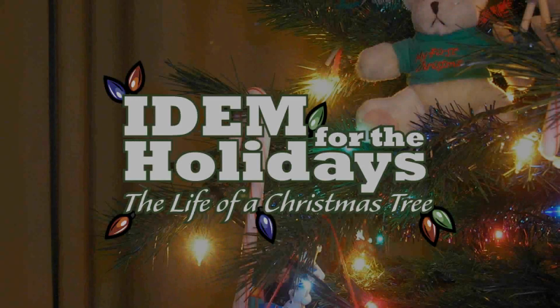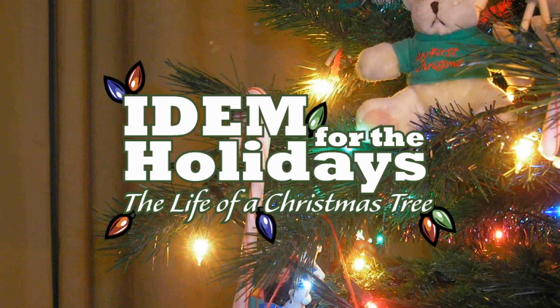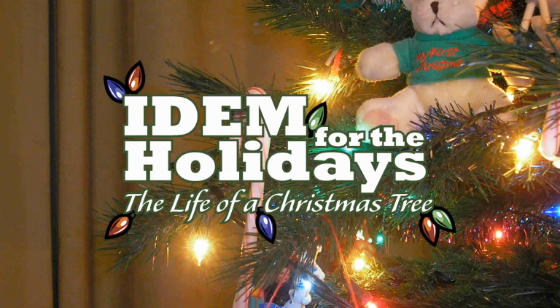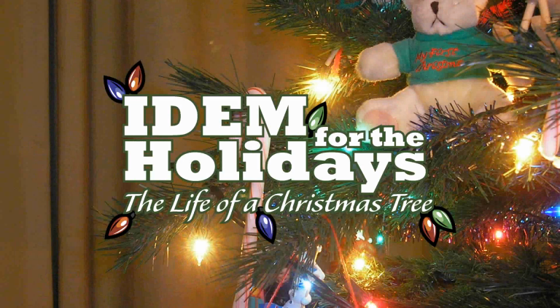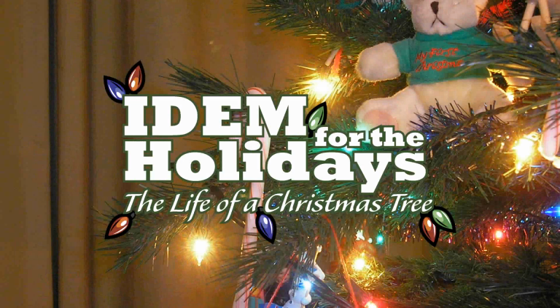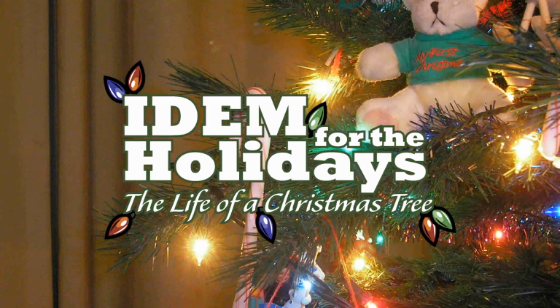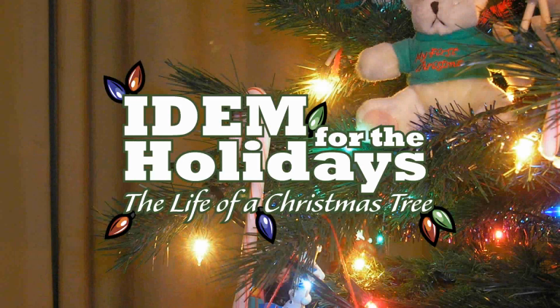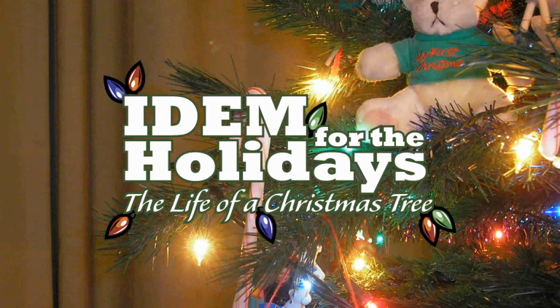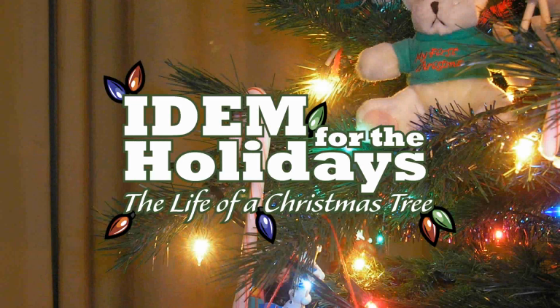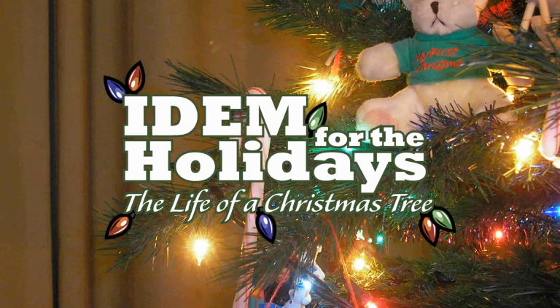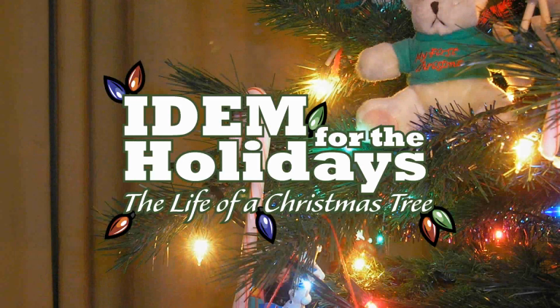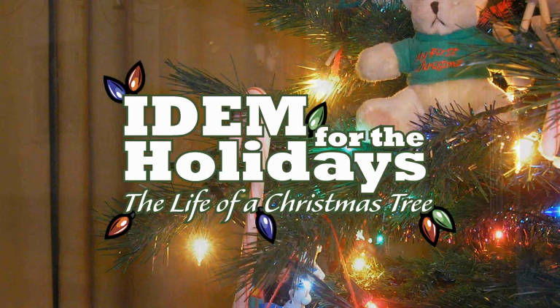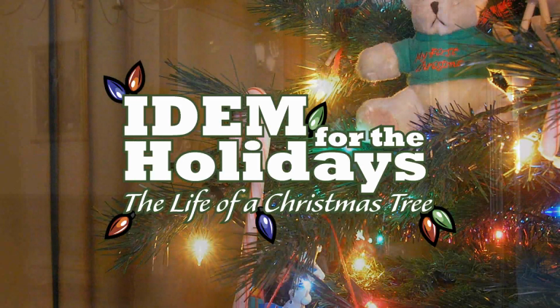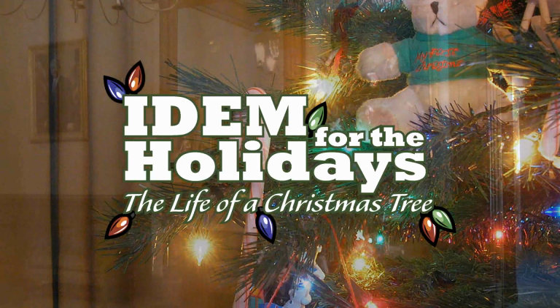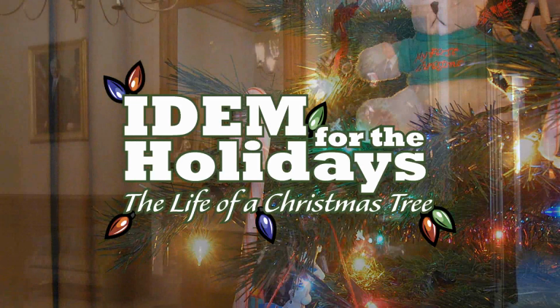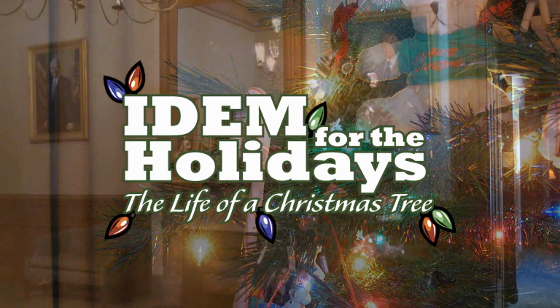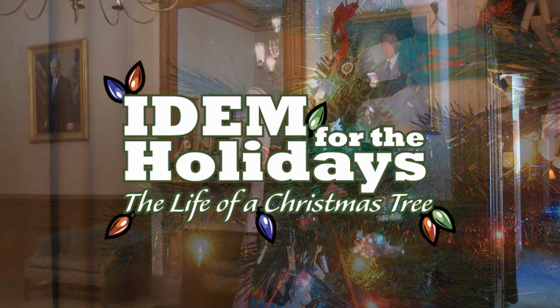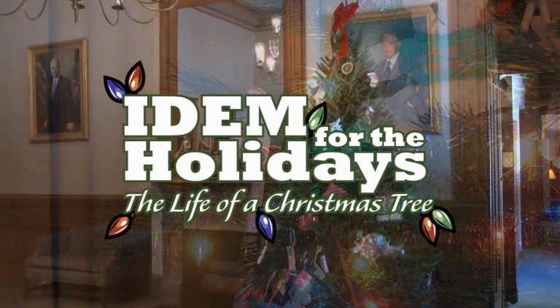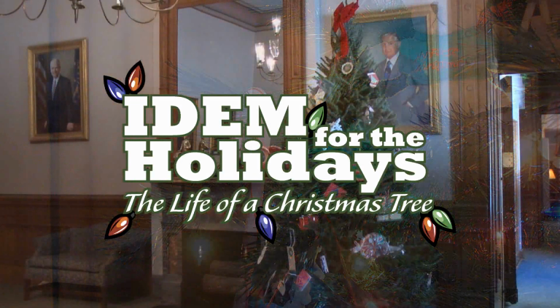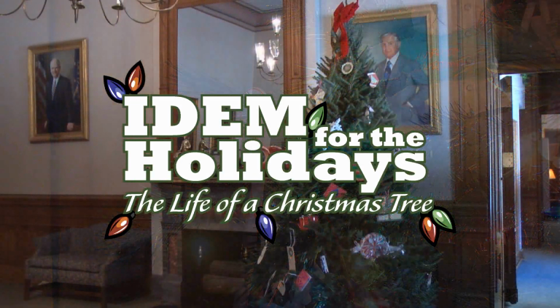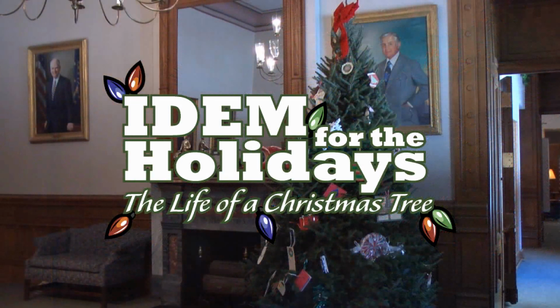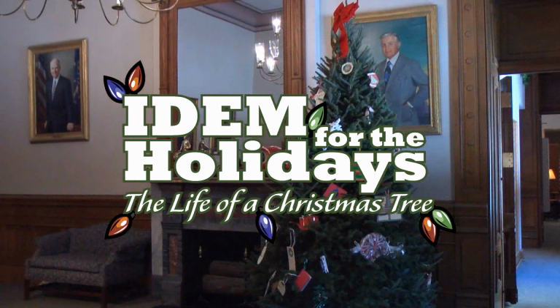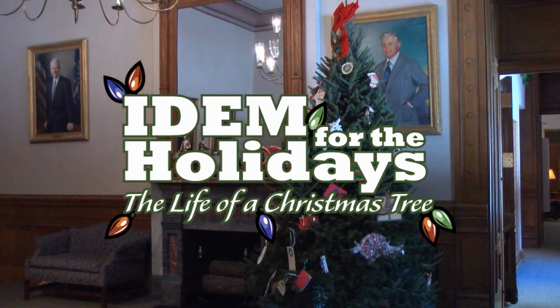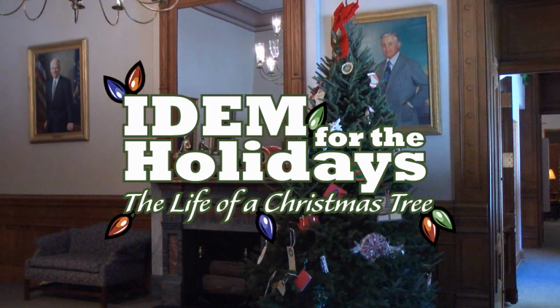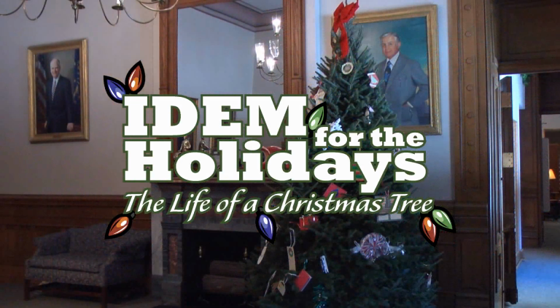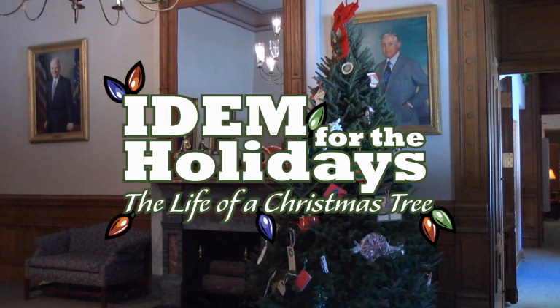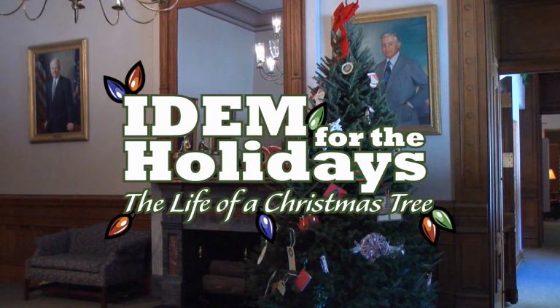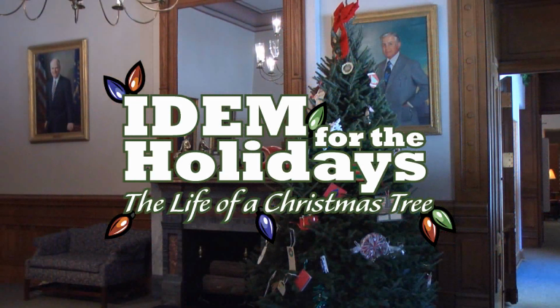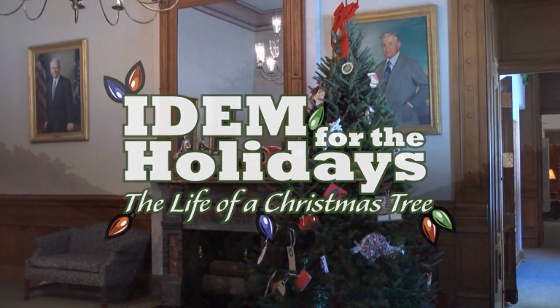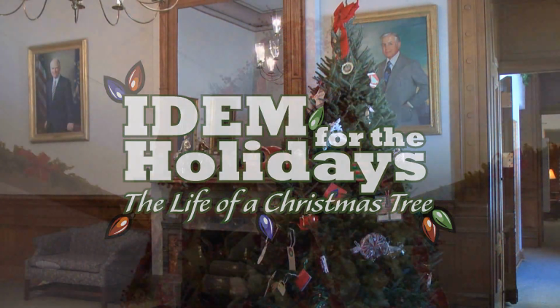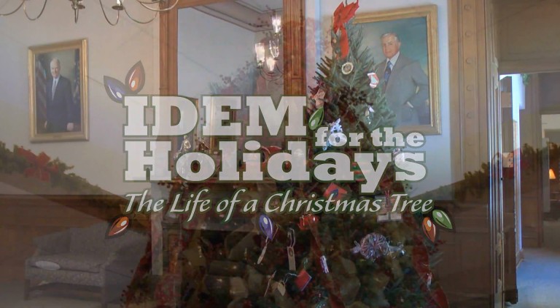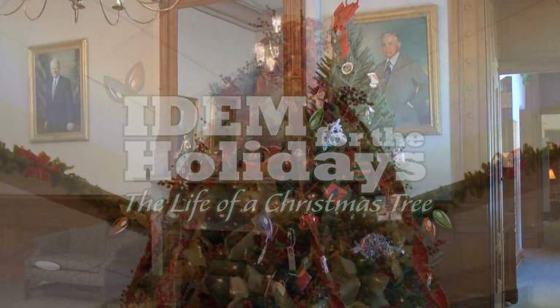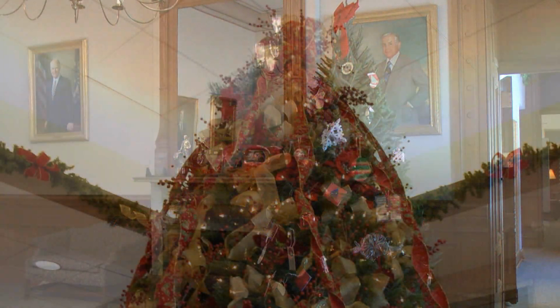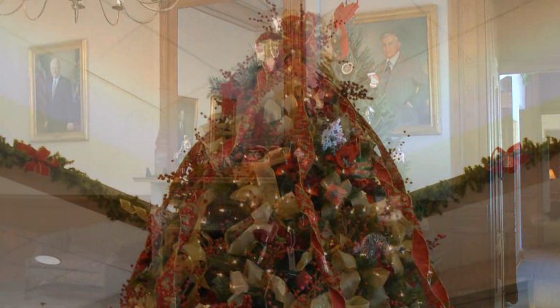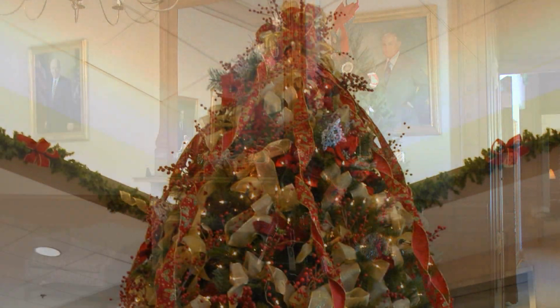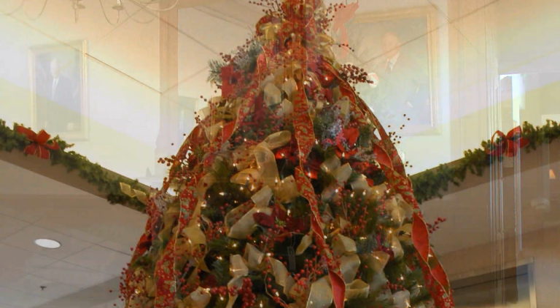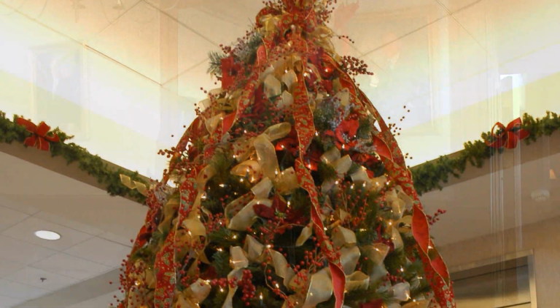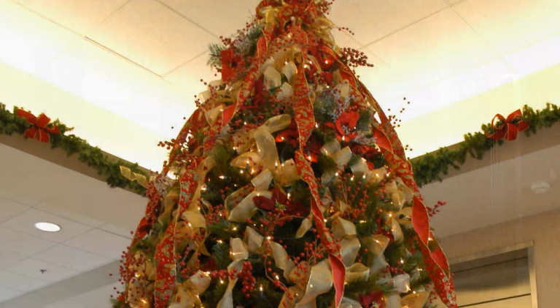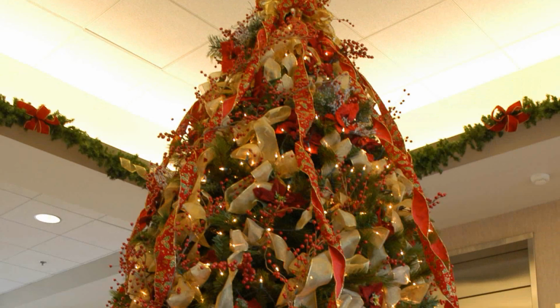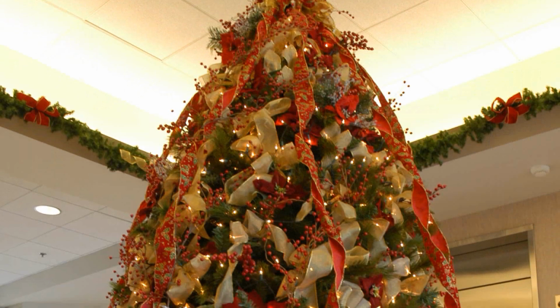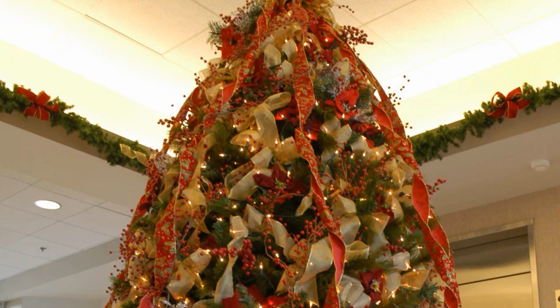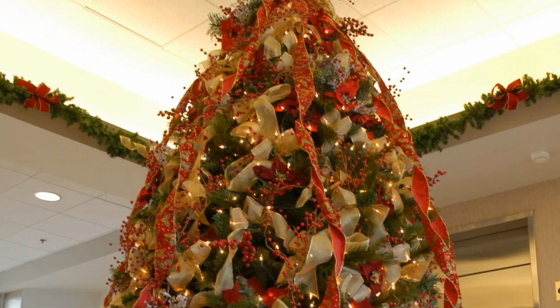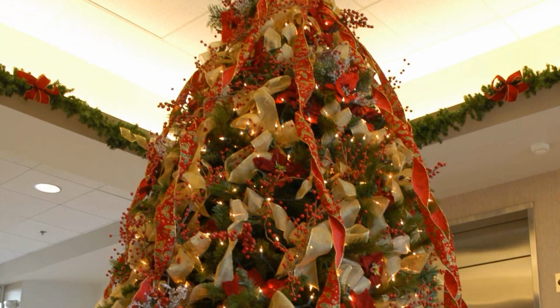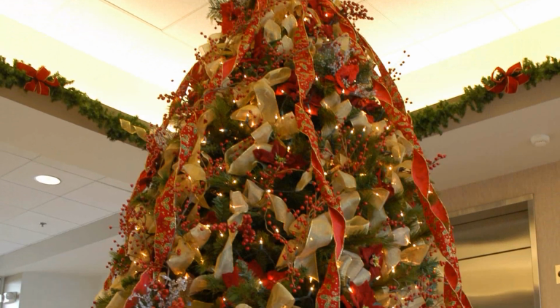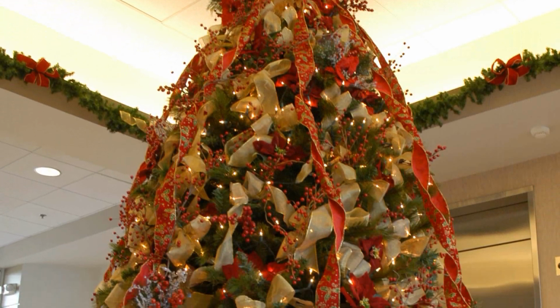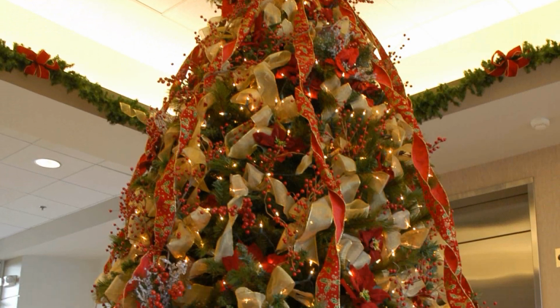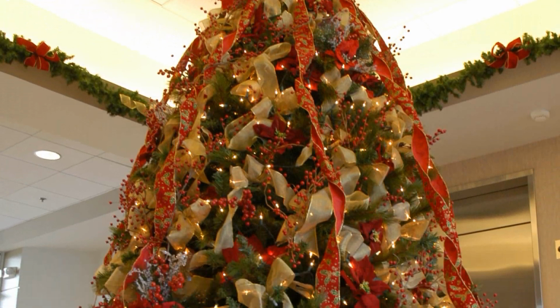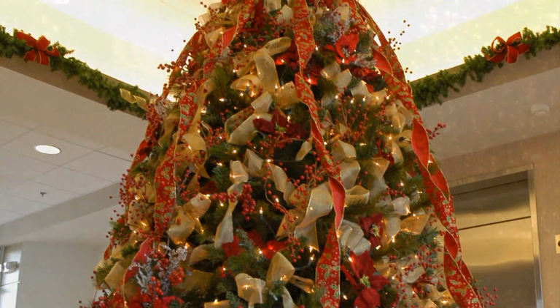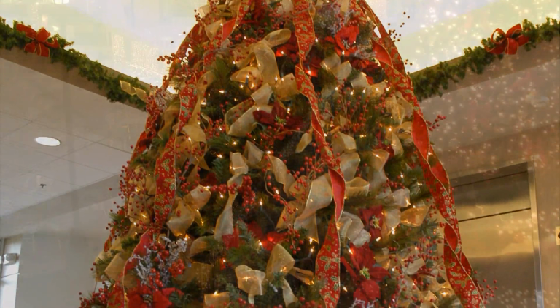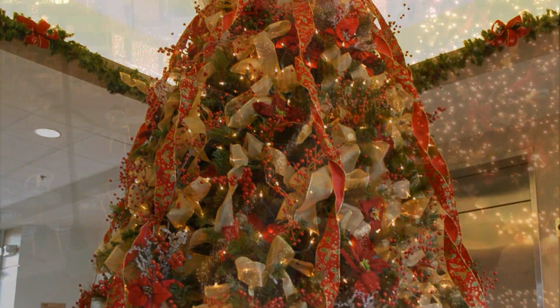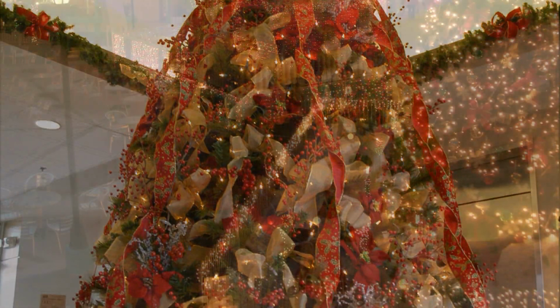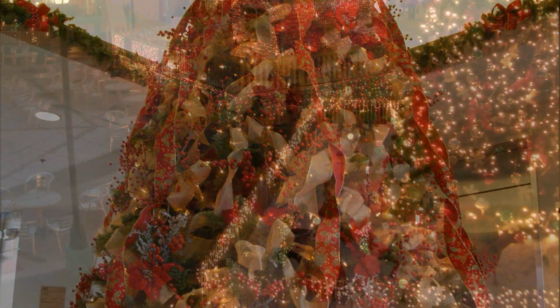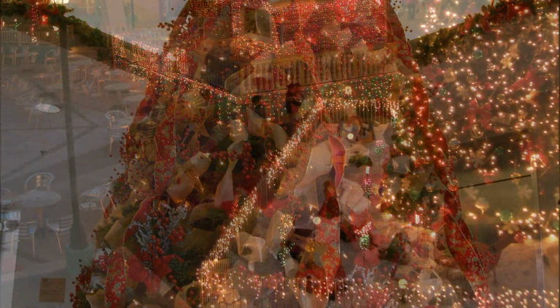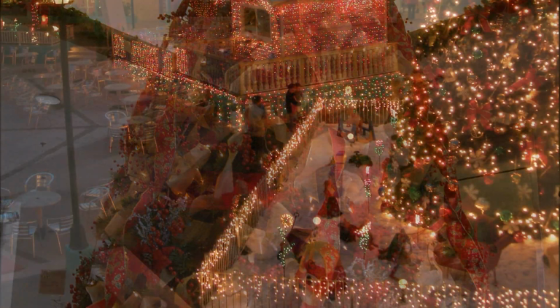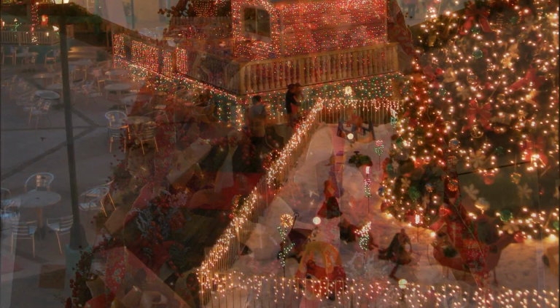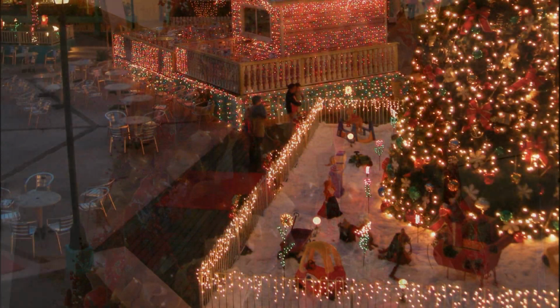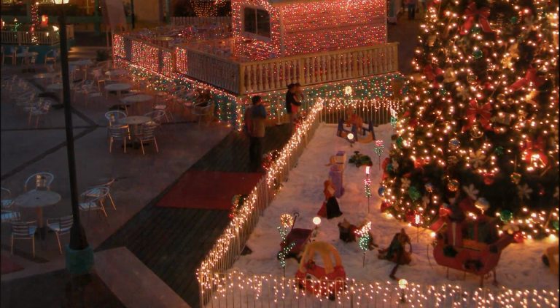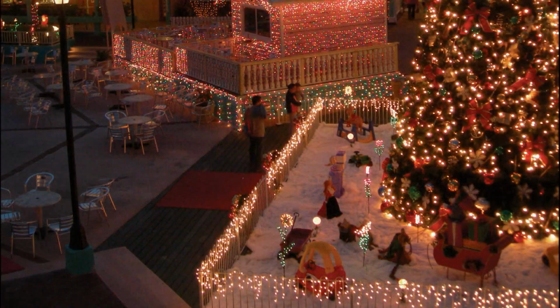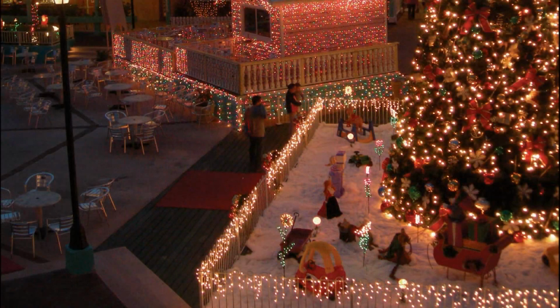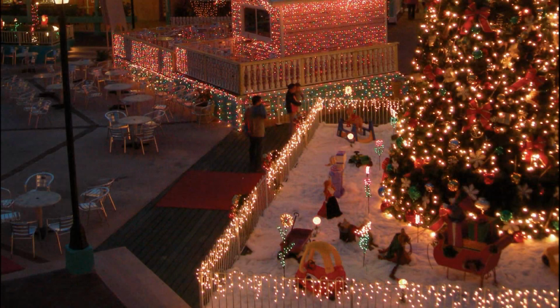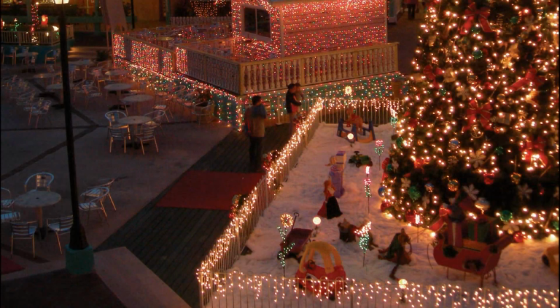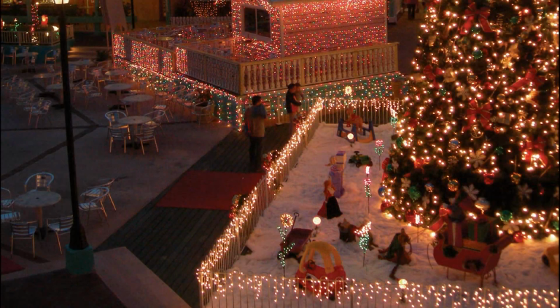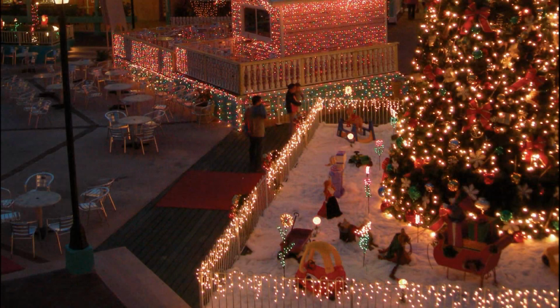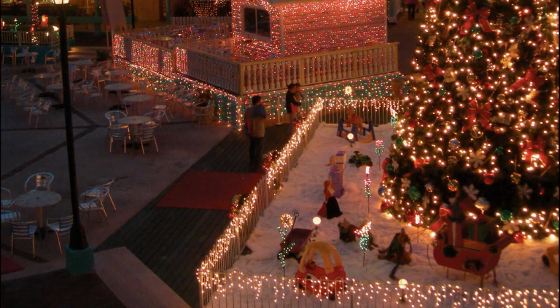Christmas trees can be found everywhere during the holidays. They are used to decorate homes, yards, businesses, and town squares.